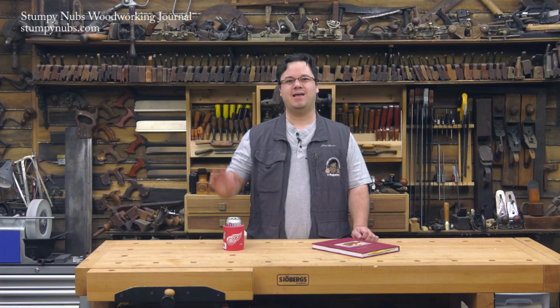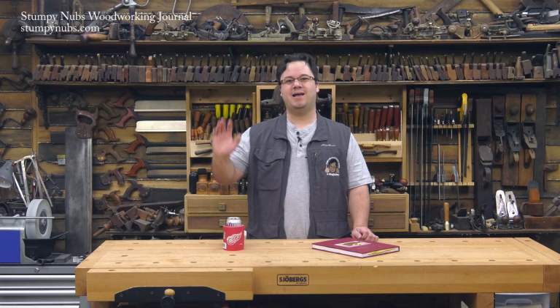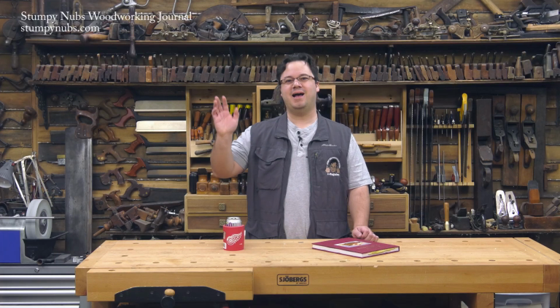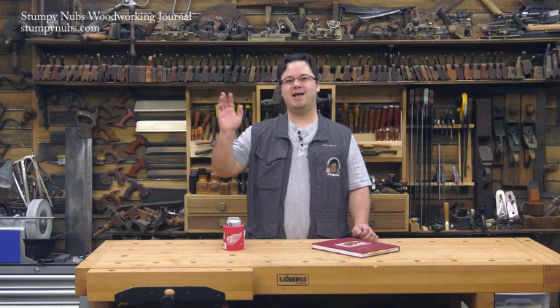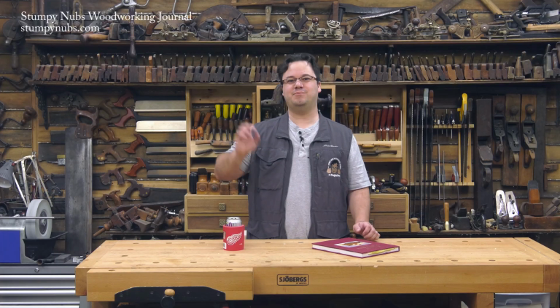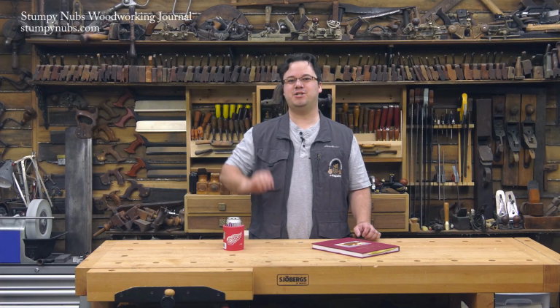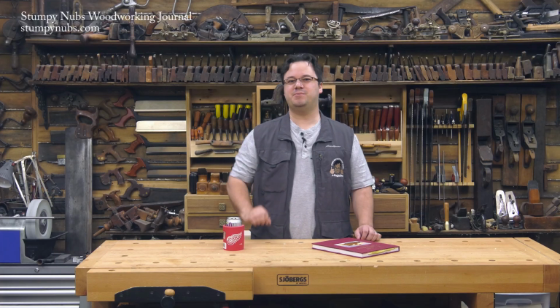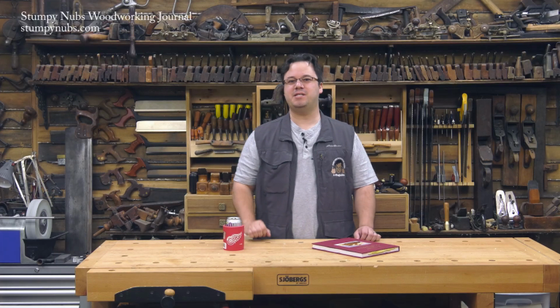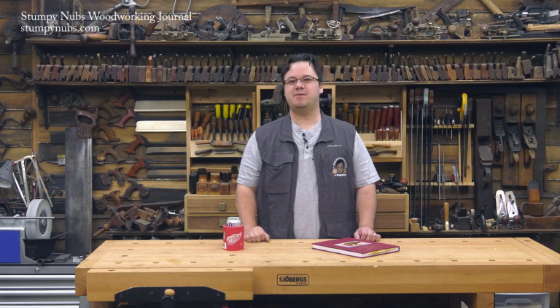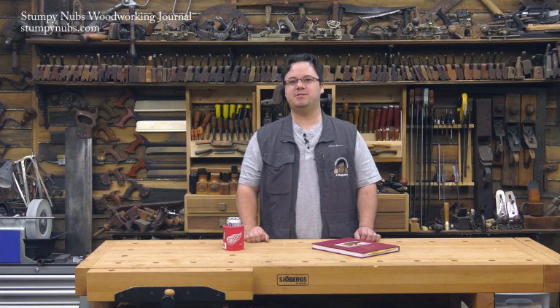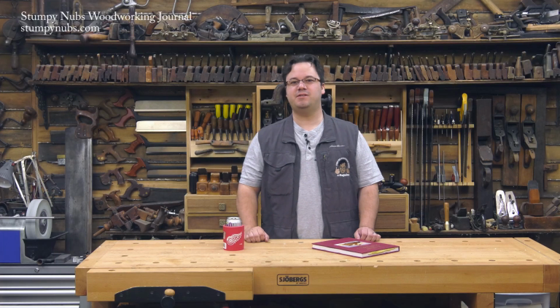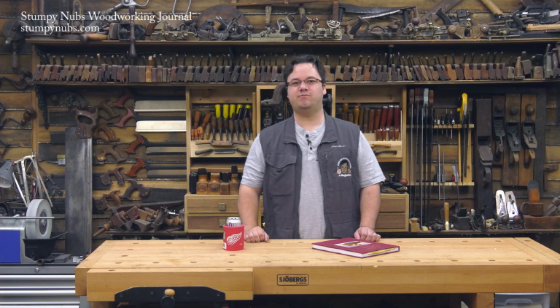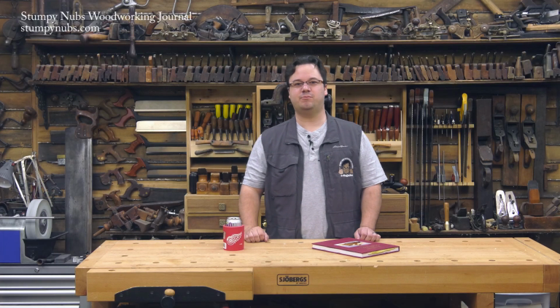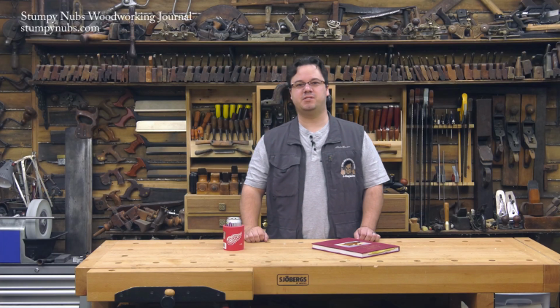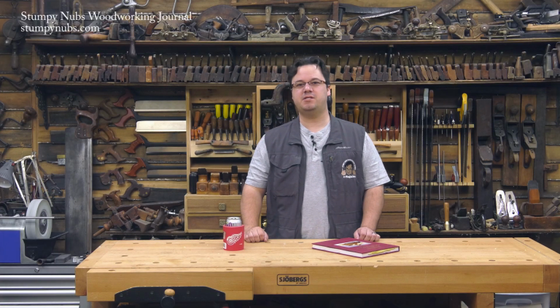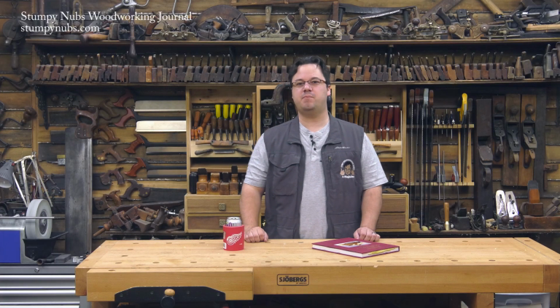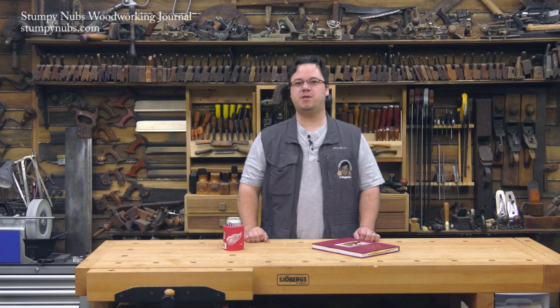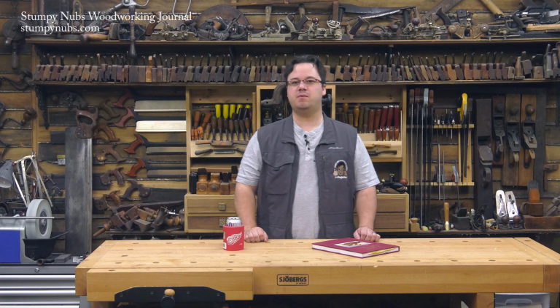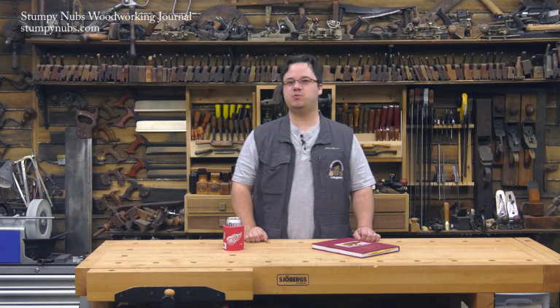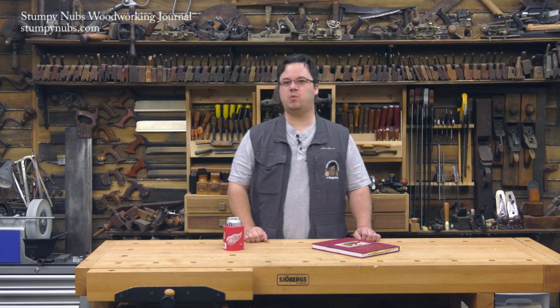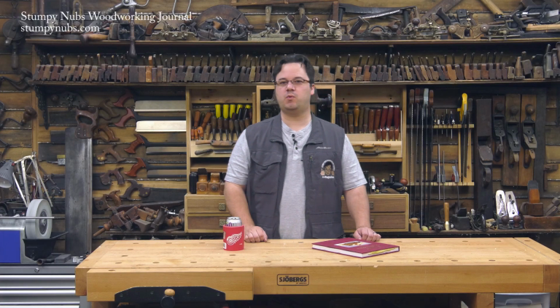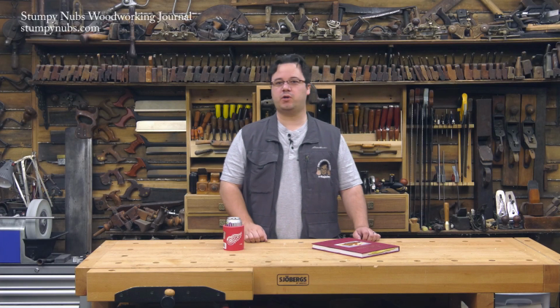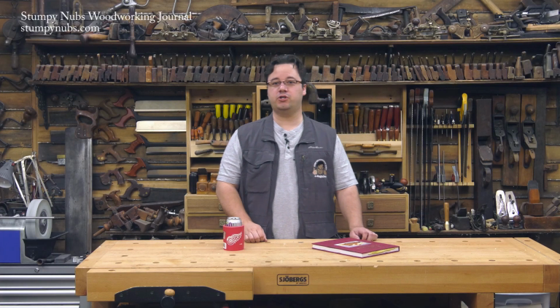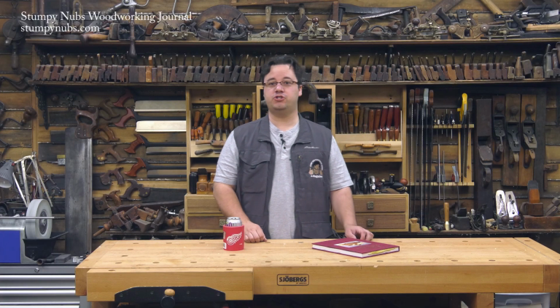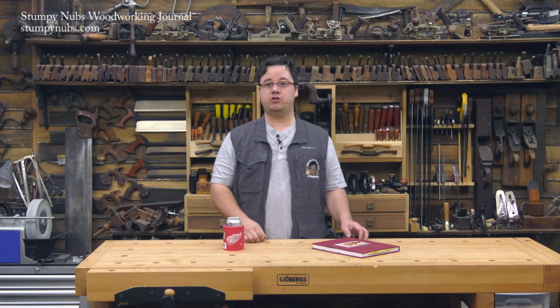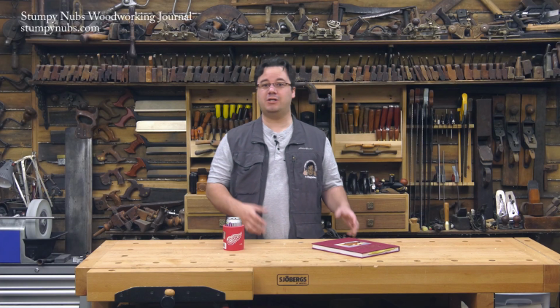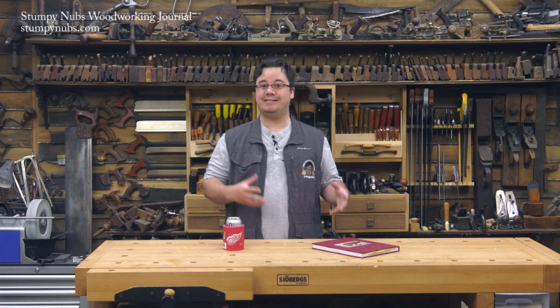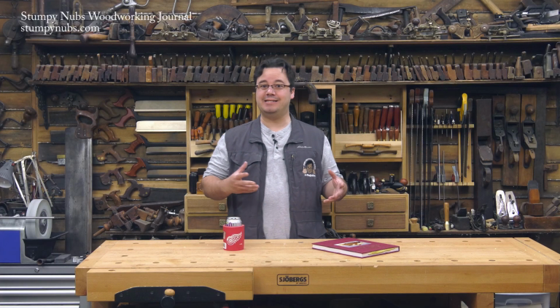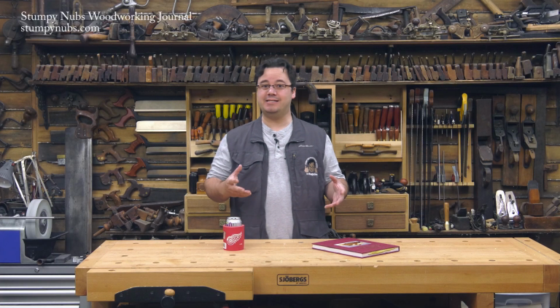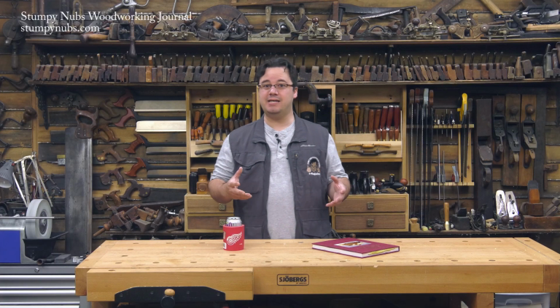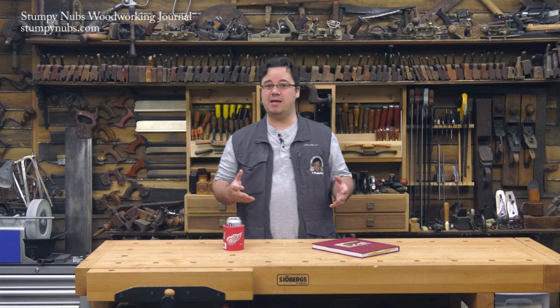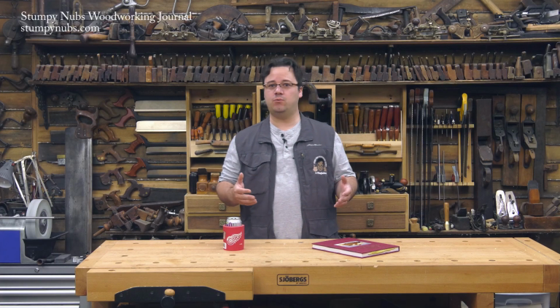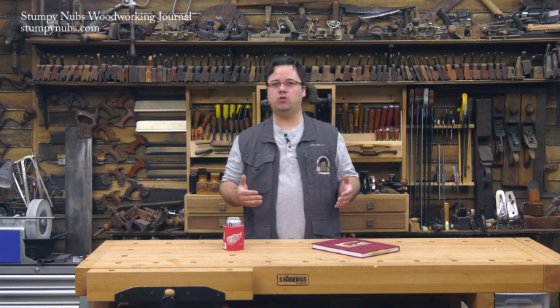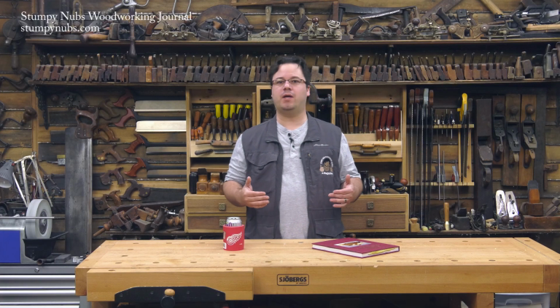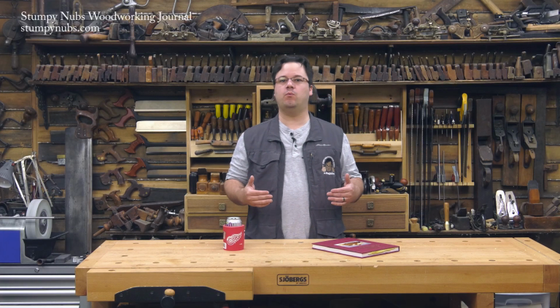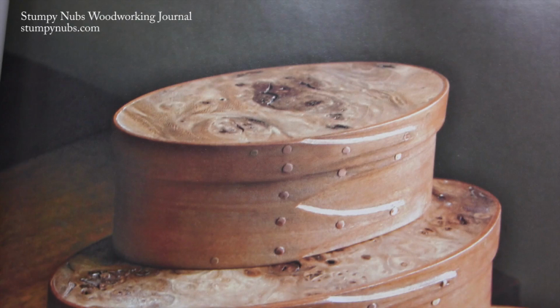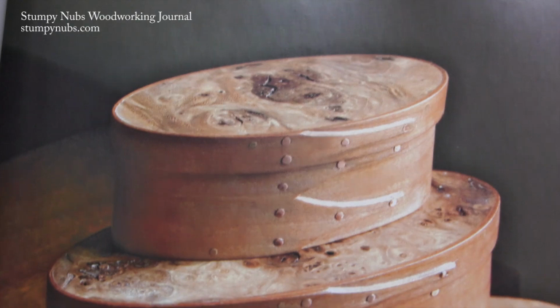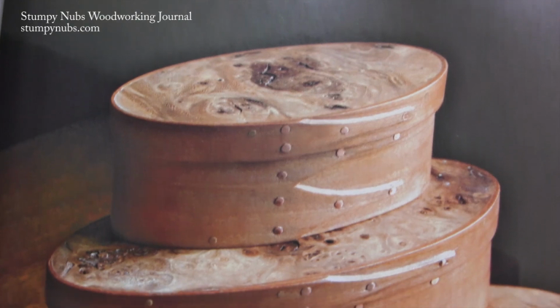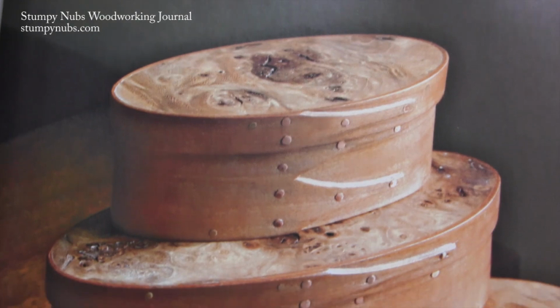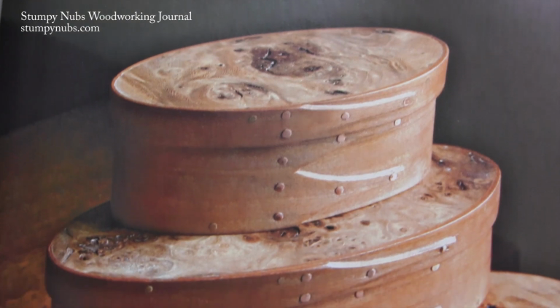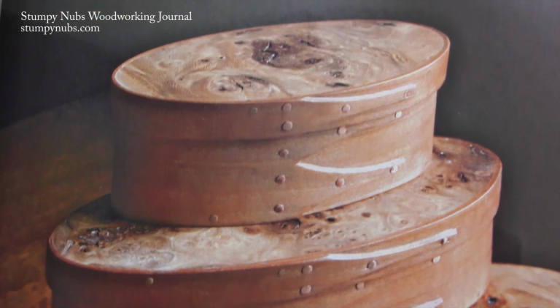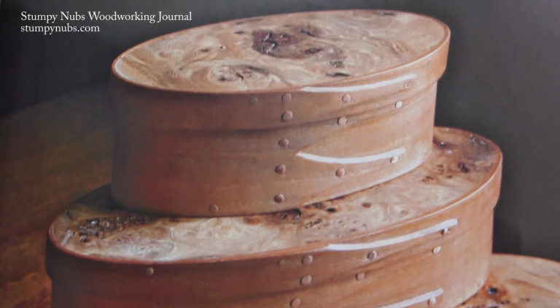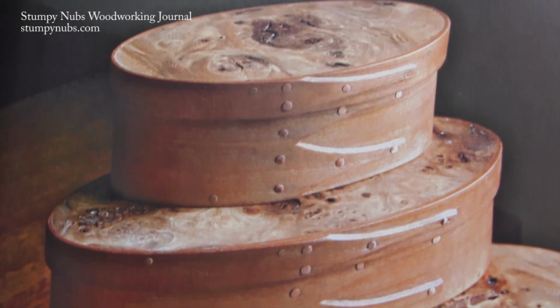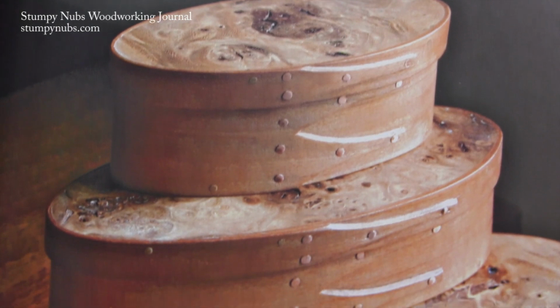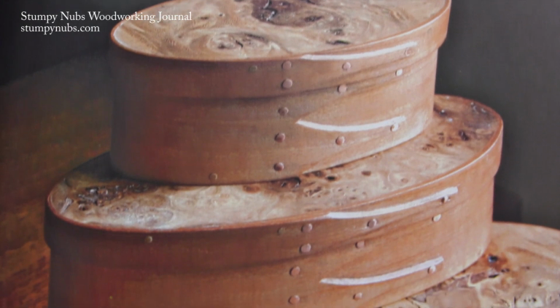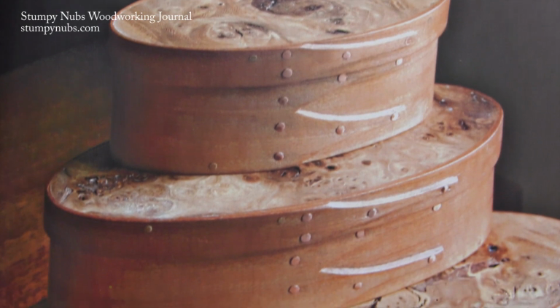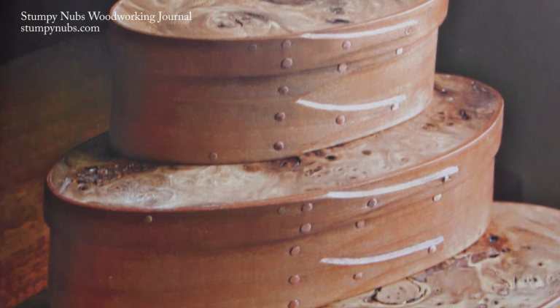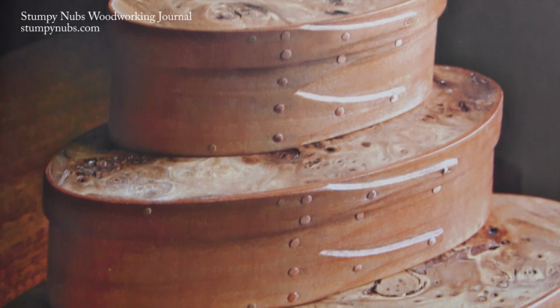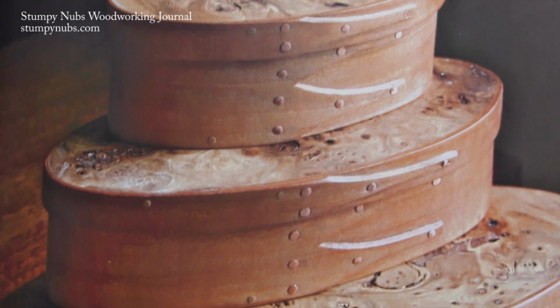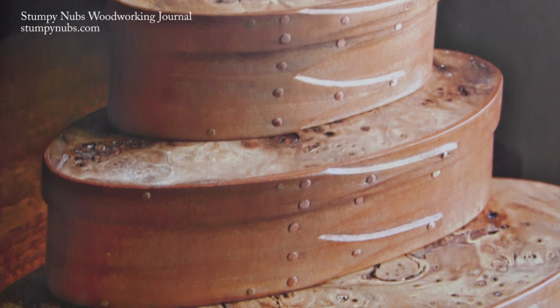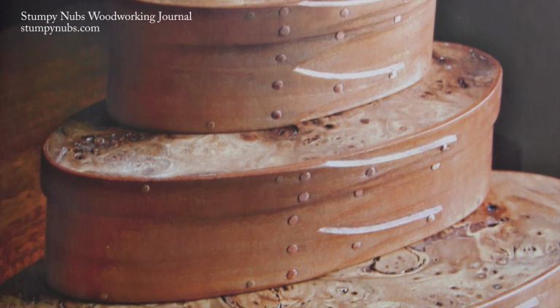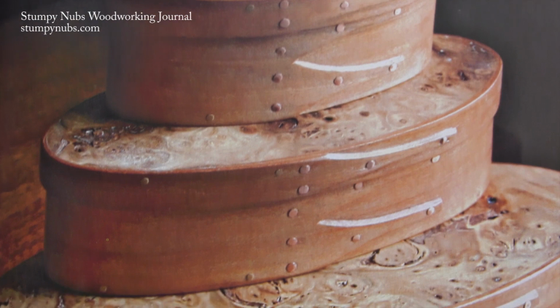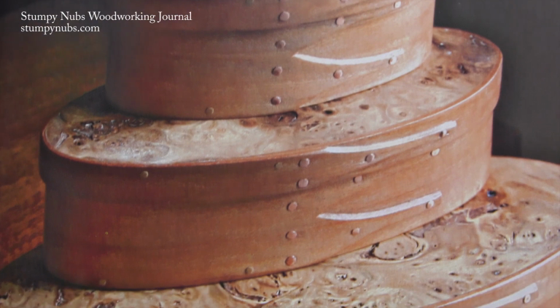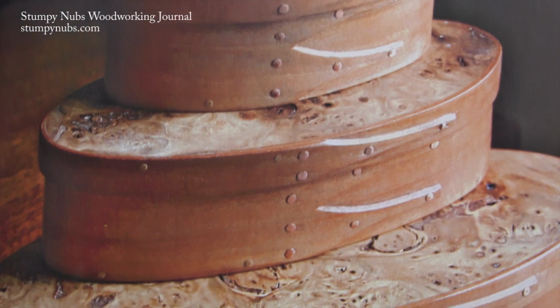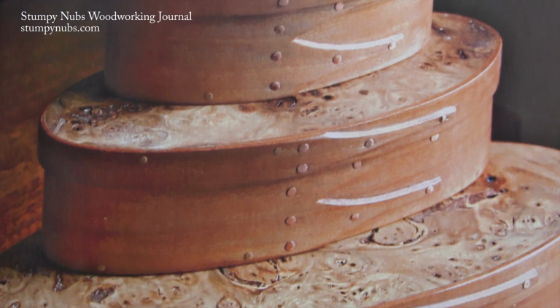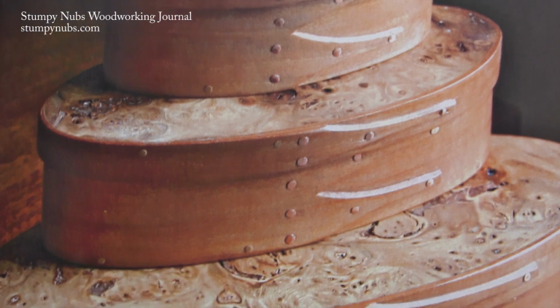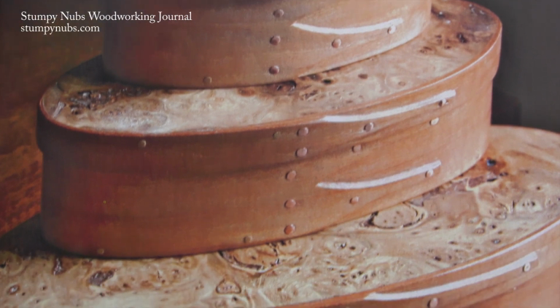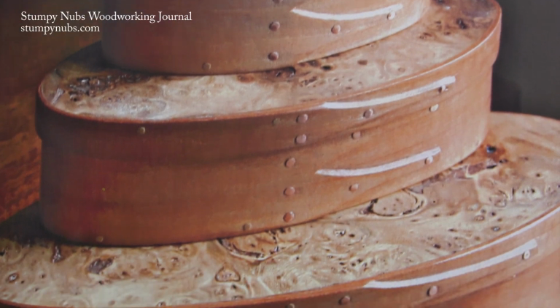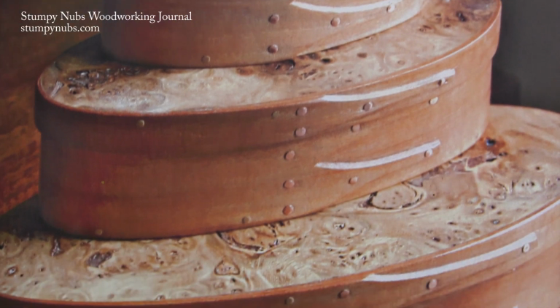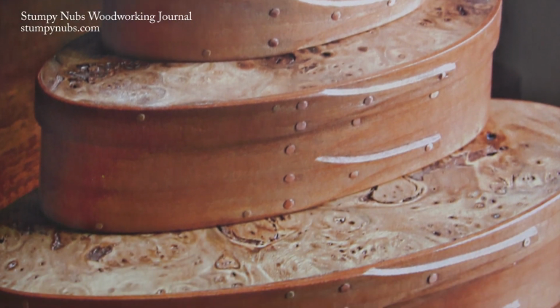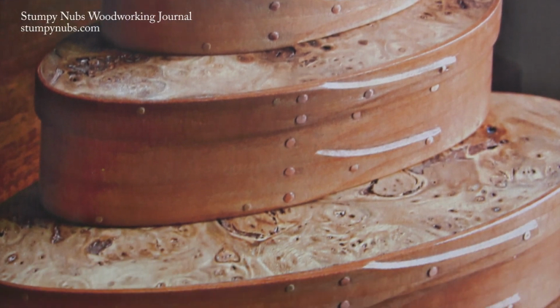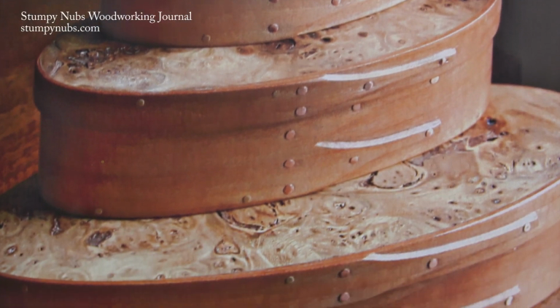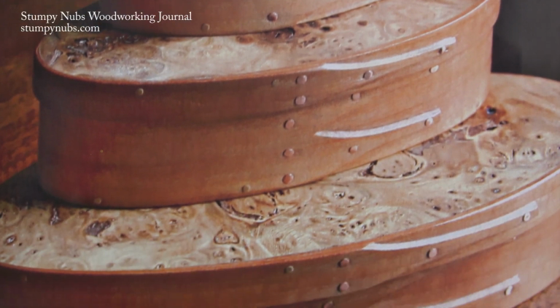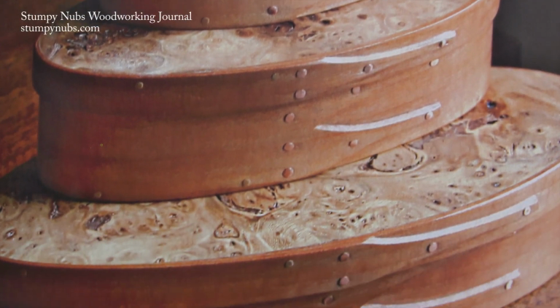Hi, I'm James Hamilton from Stumpin' Up's Woodworking Journal, and today we'll look at what it takes to build a traditional shaker oval box.